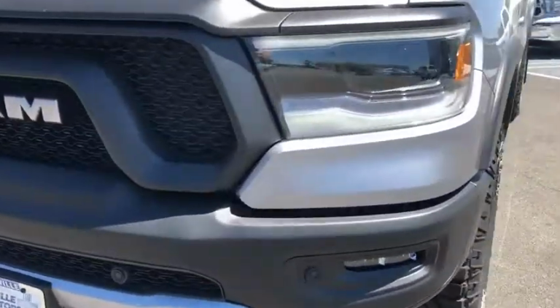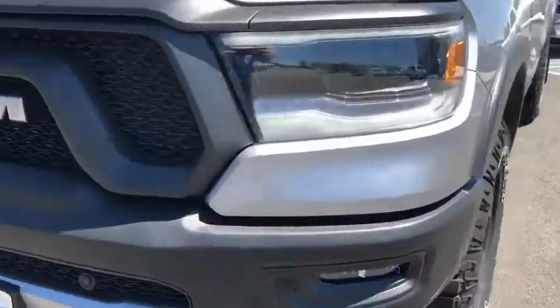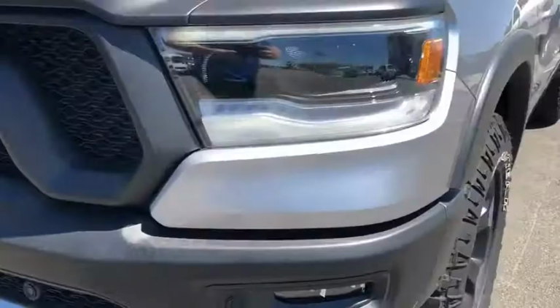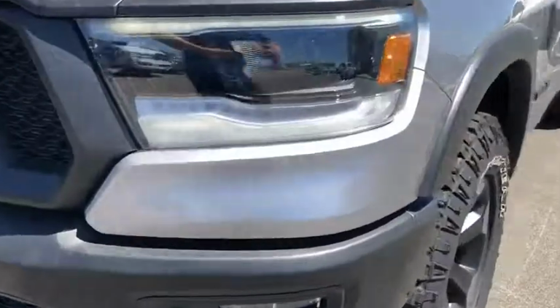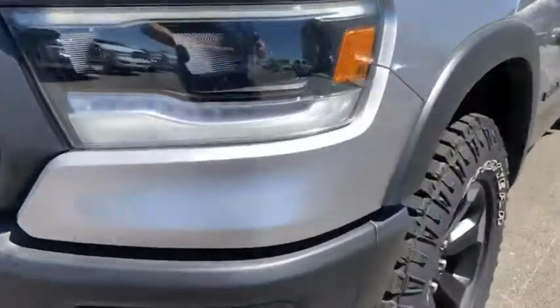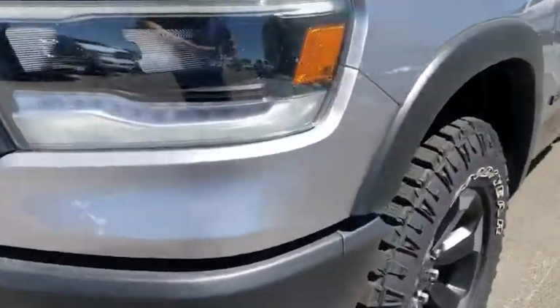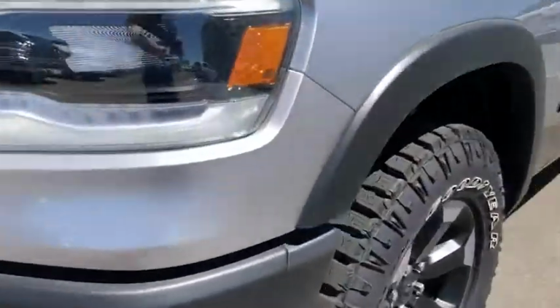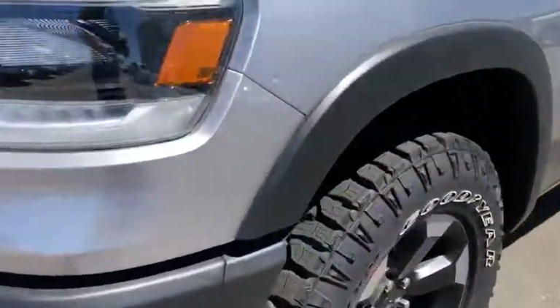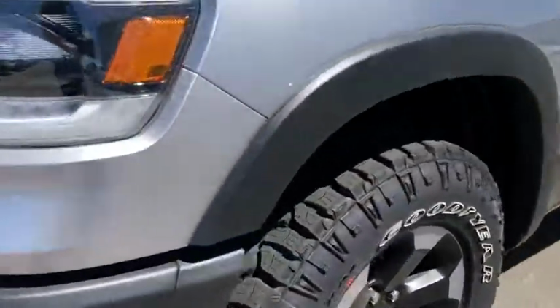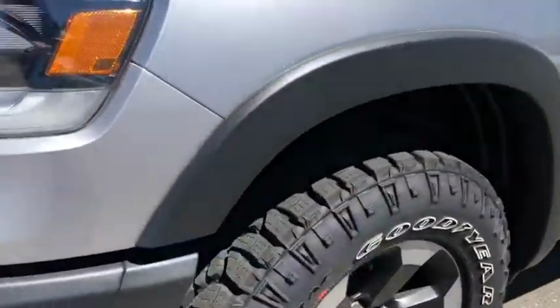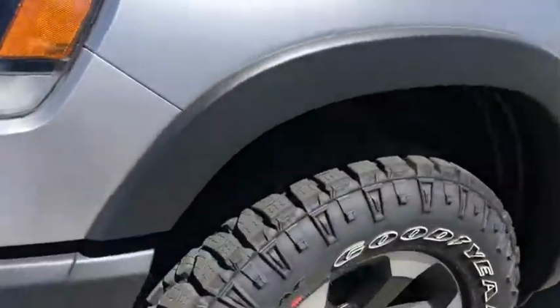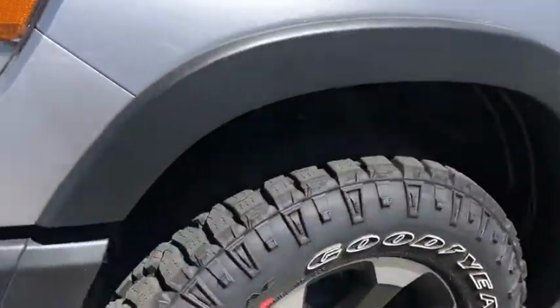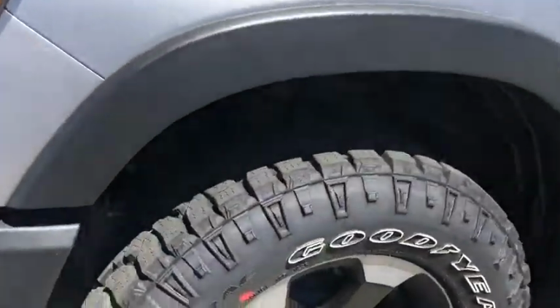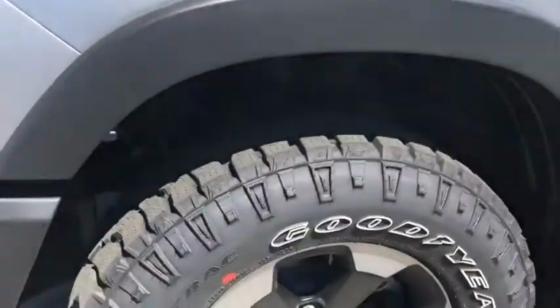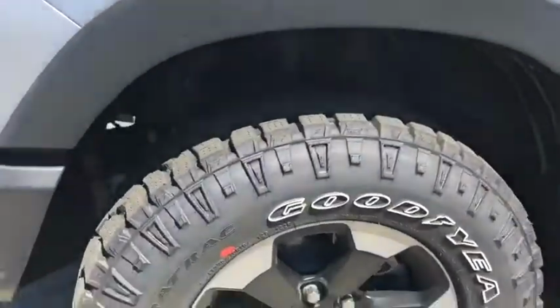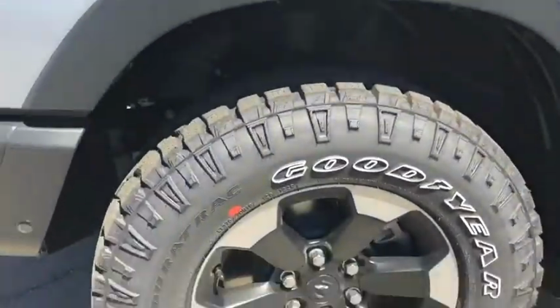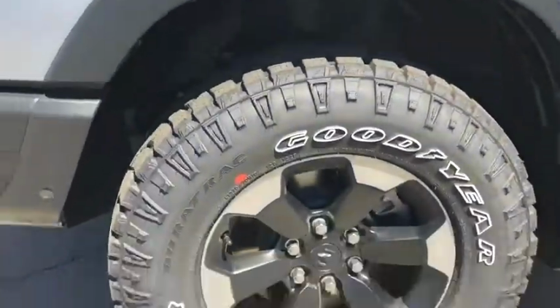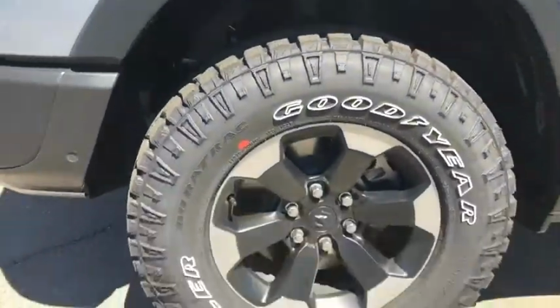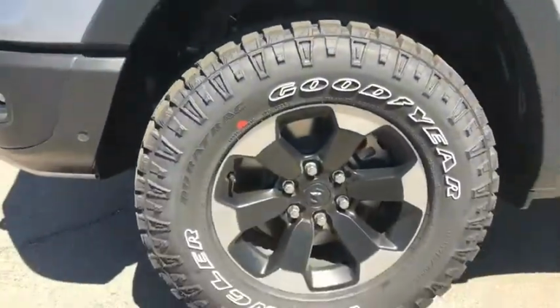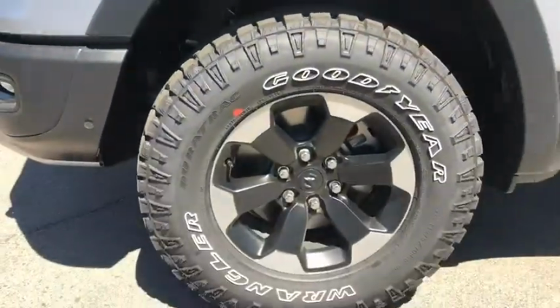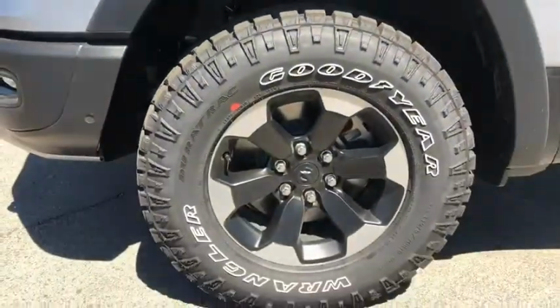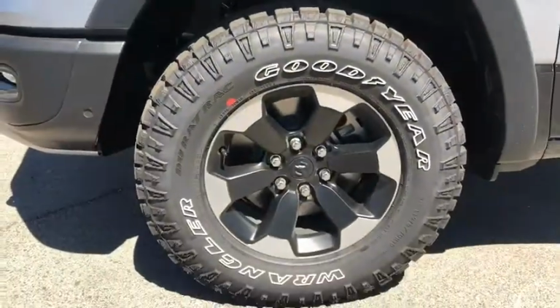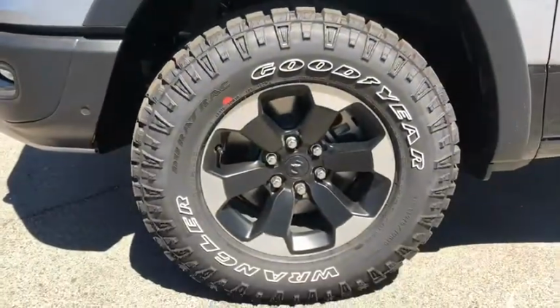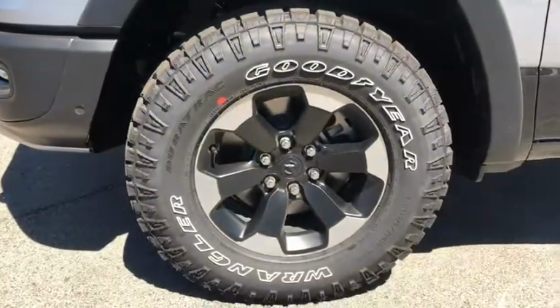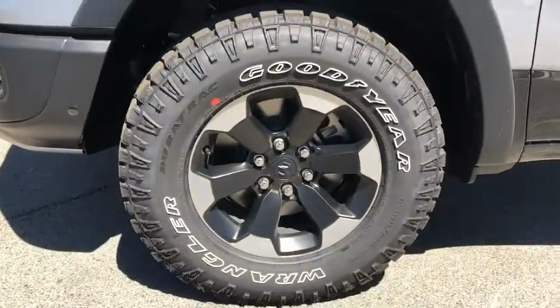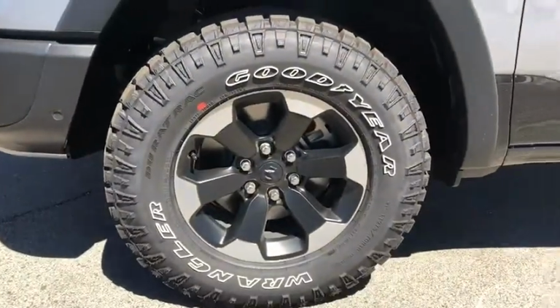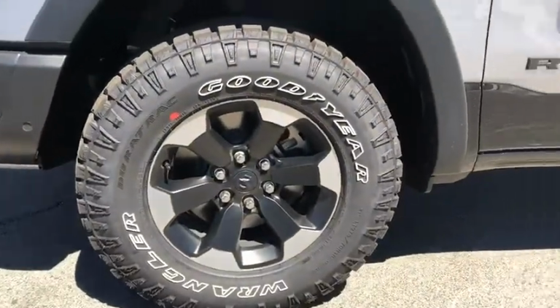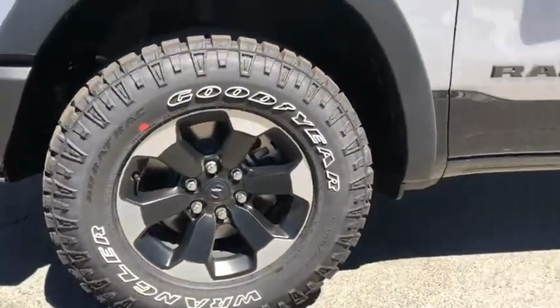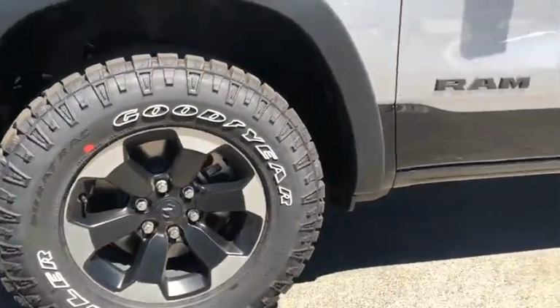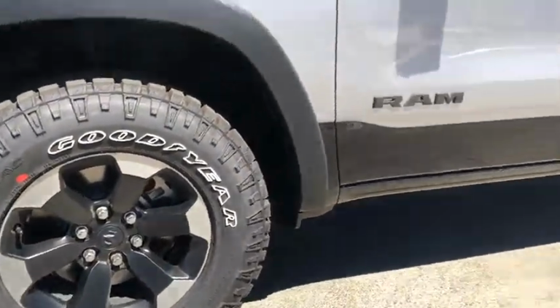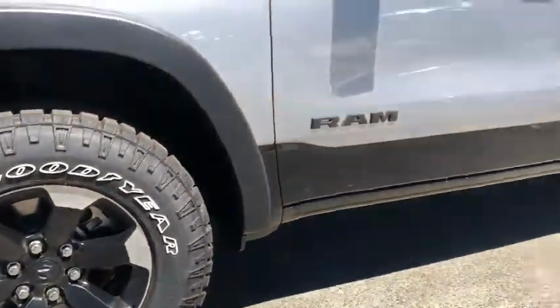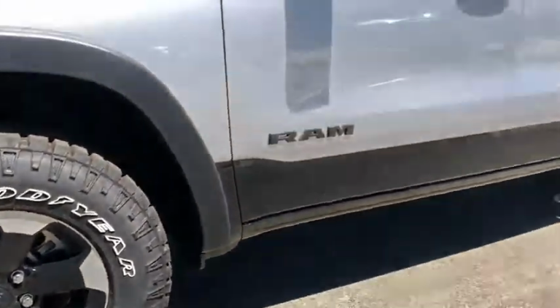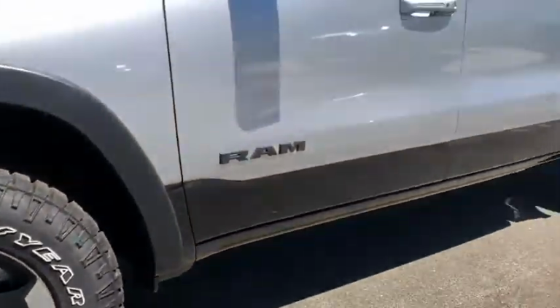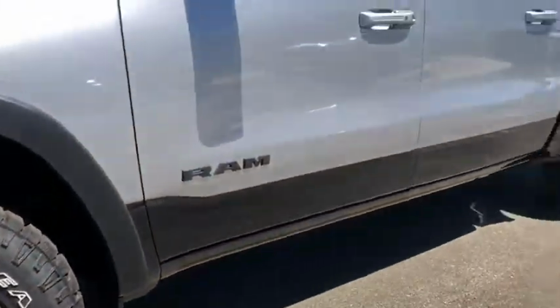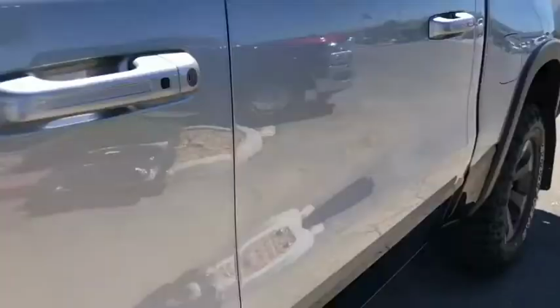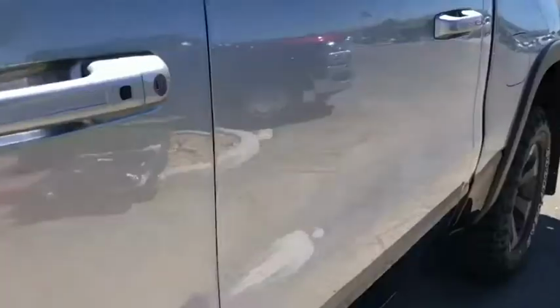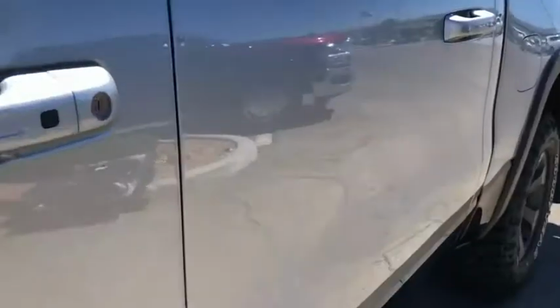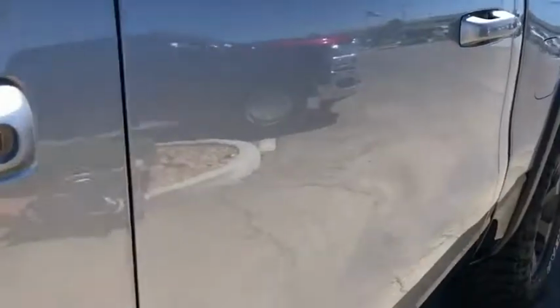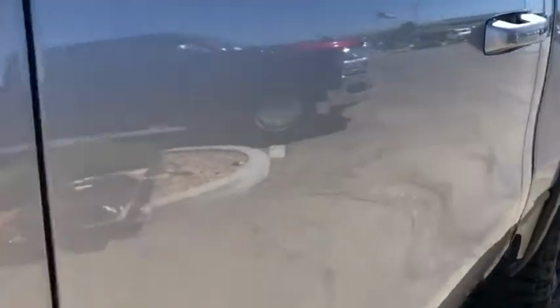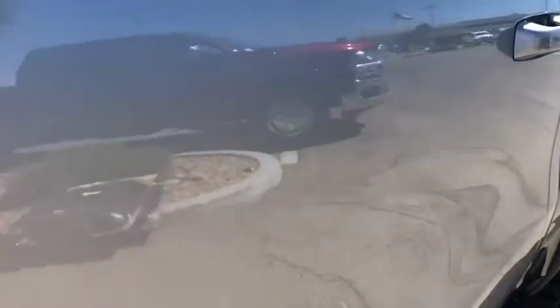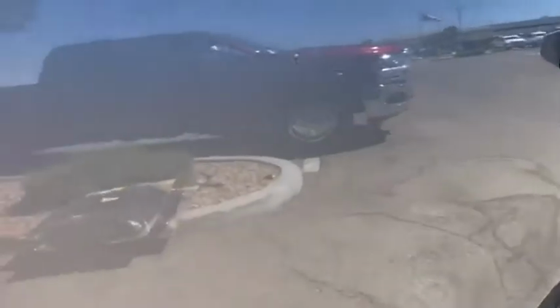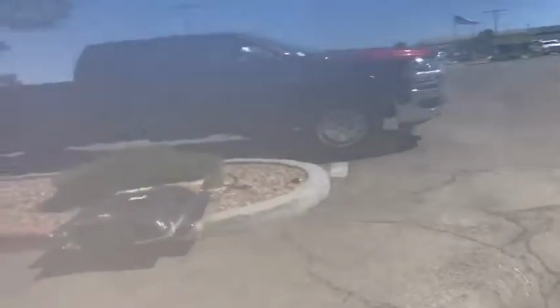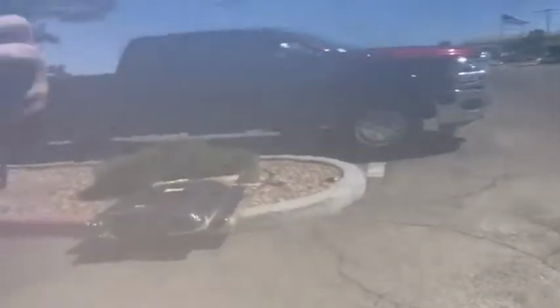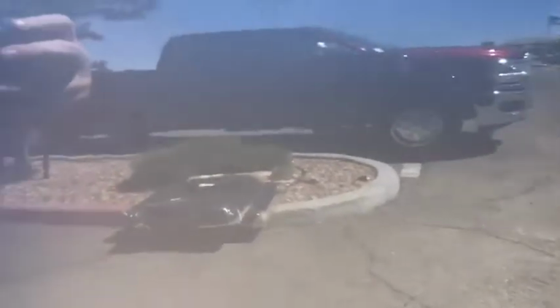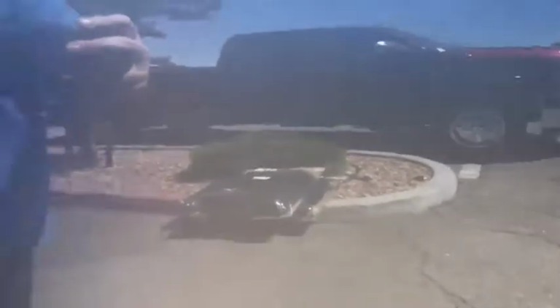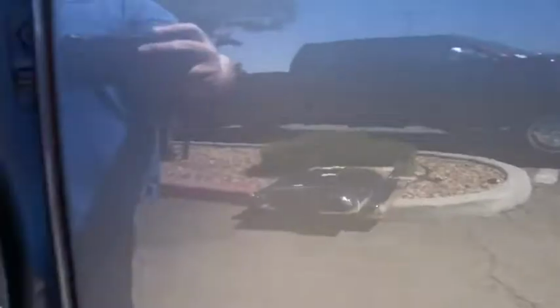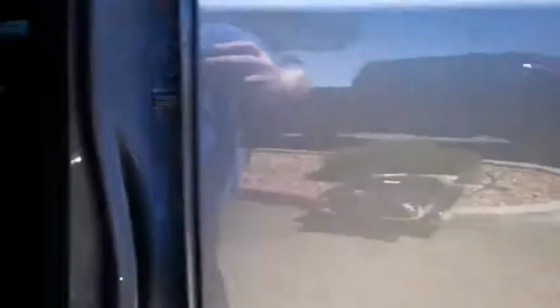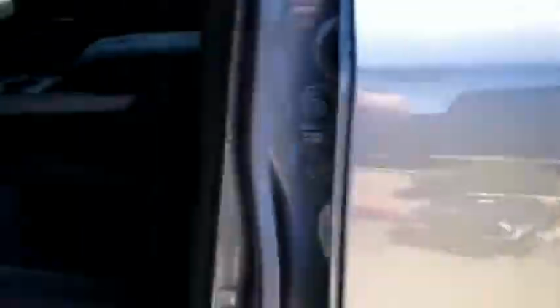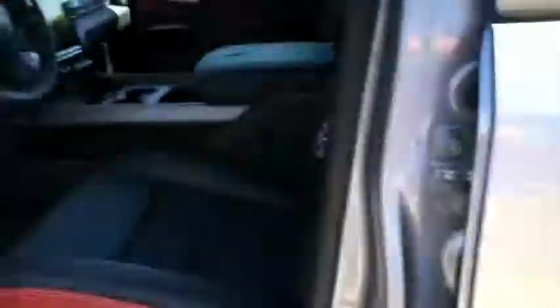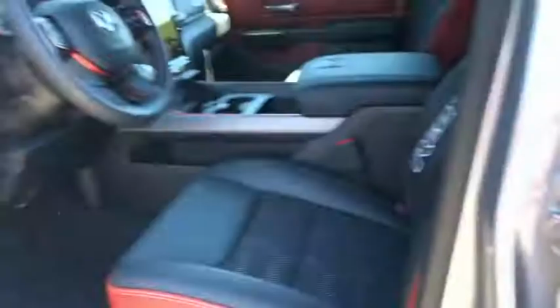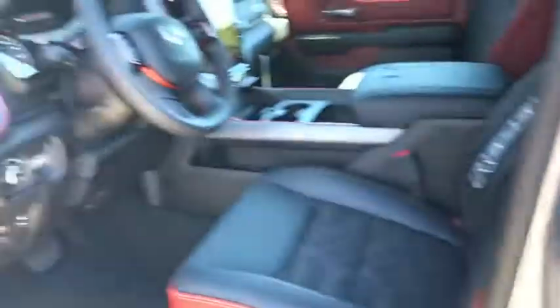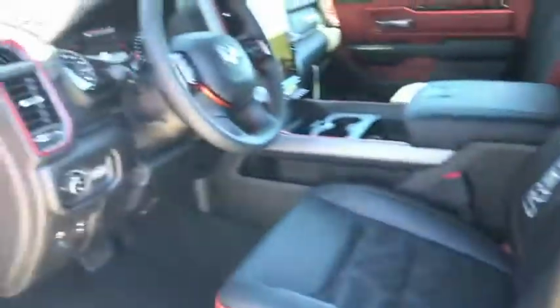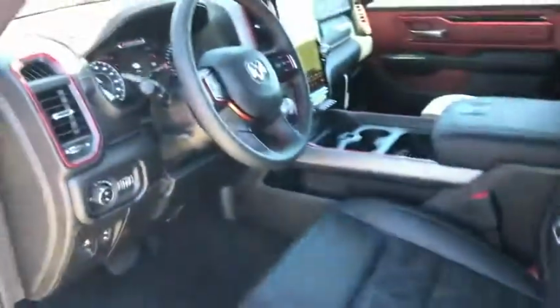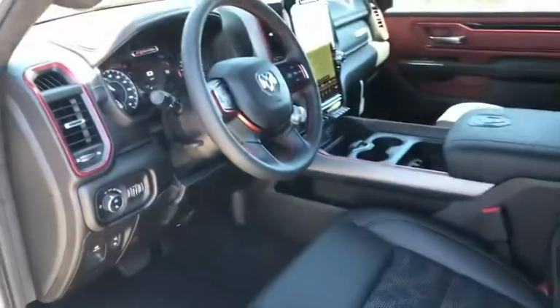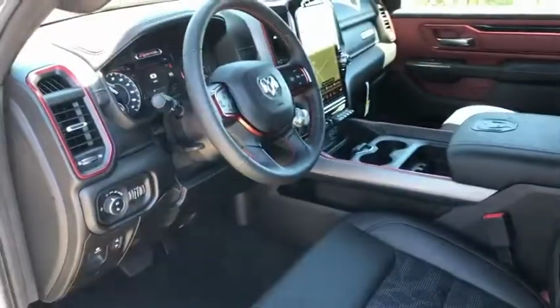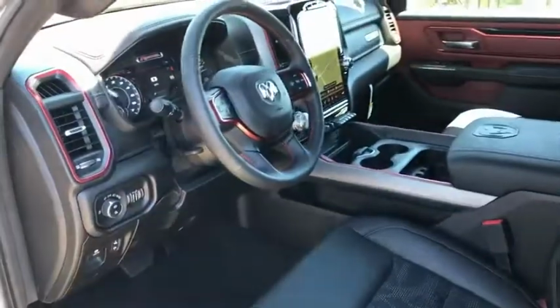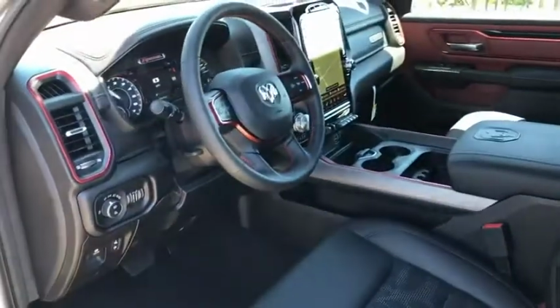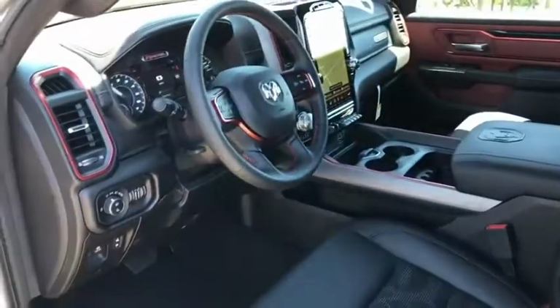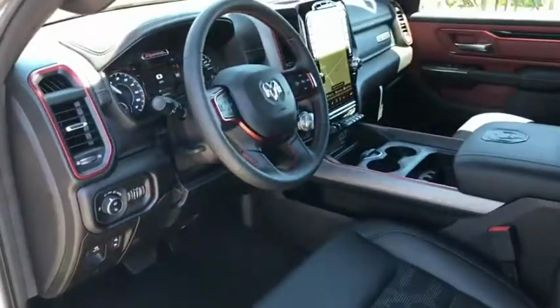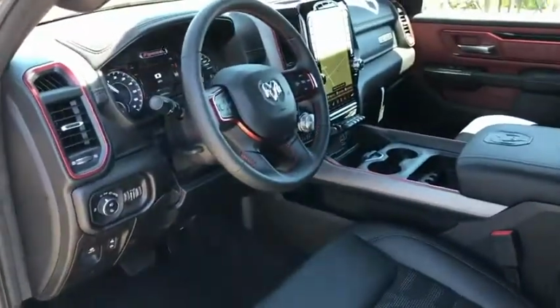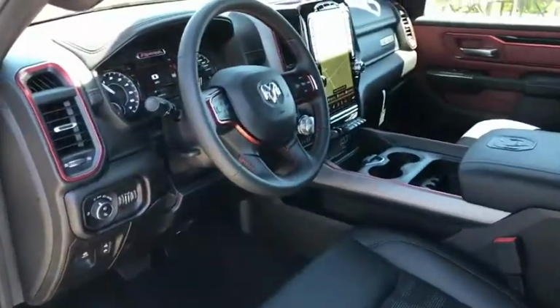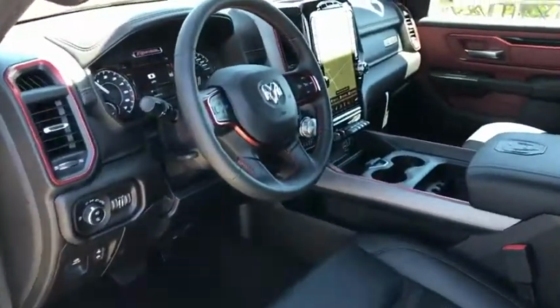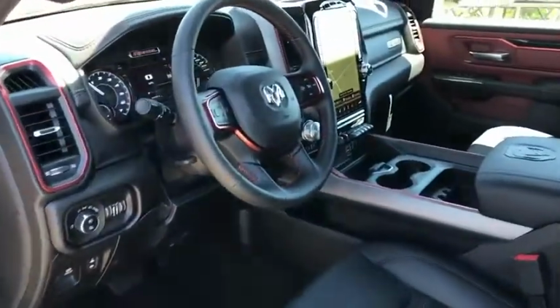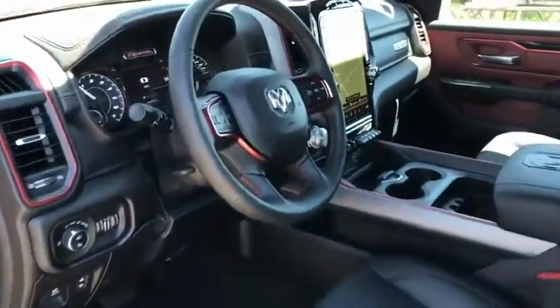Trip computer, heated front seats, Sirius satellite radio, tachometer, remote keyless entry, brake assist, panic alarm.